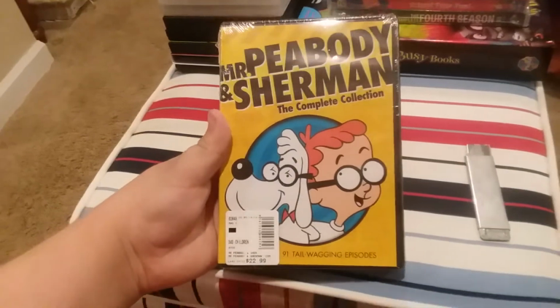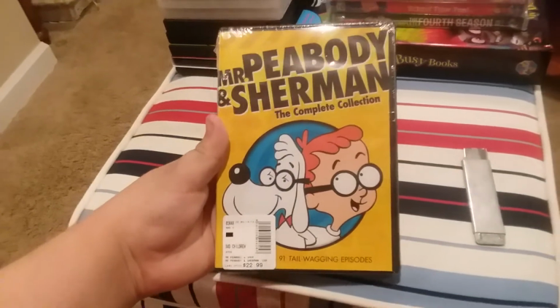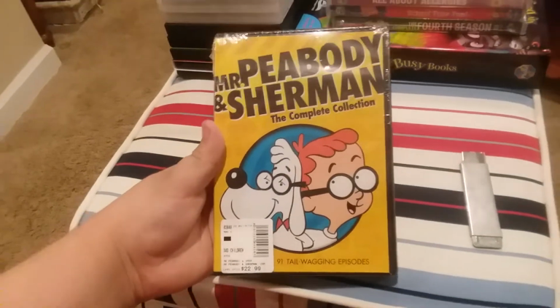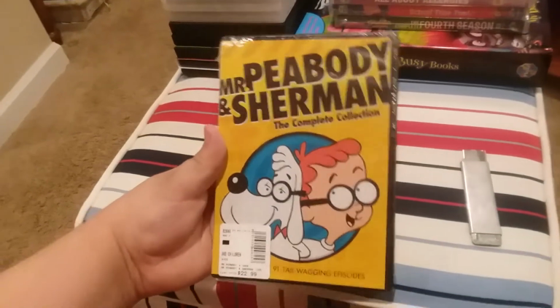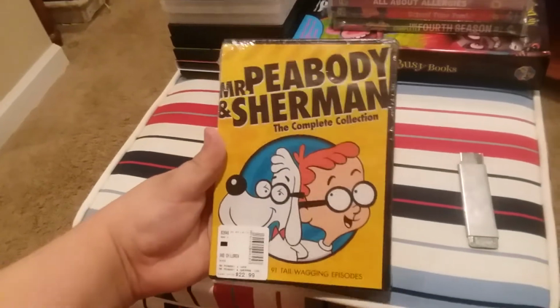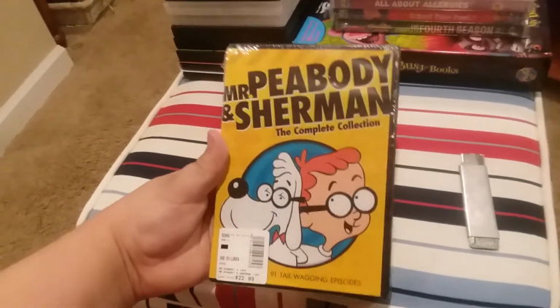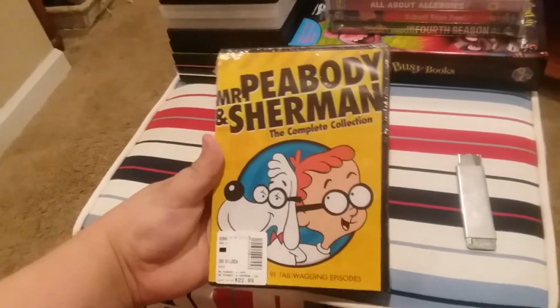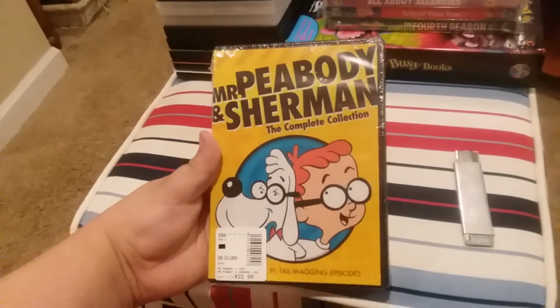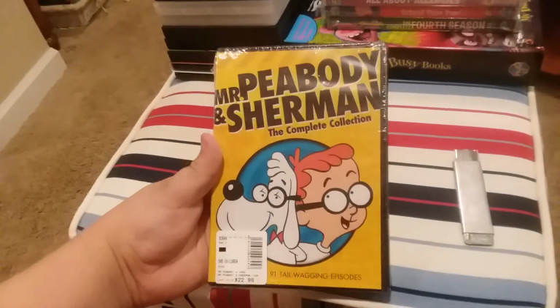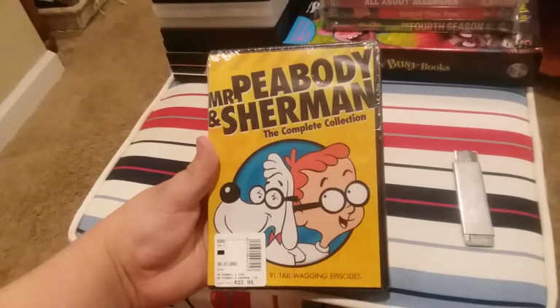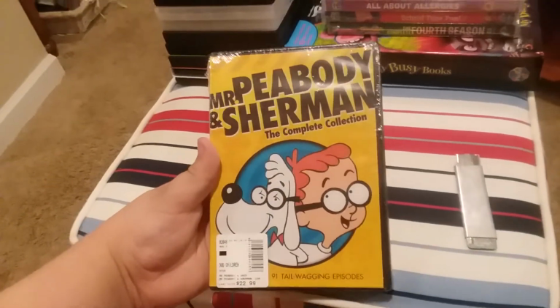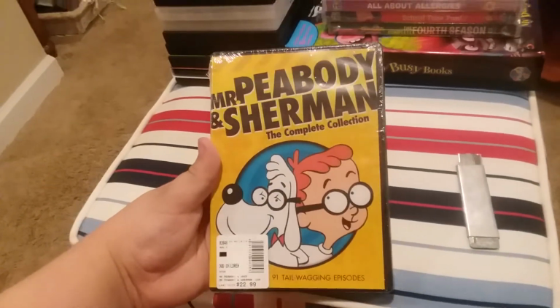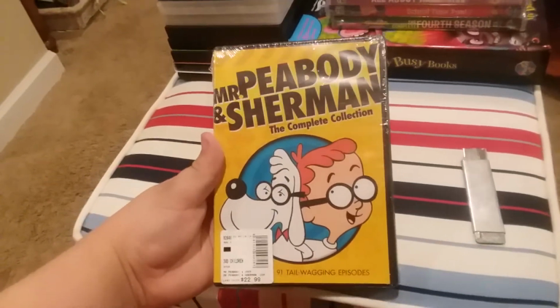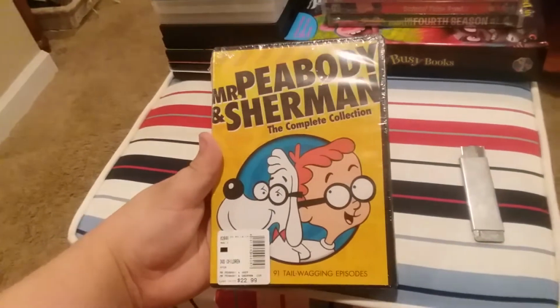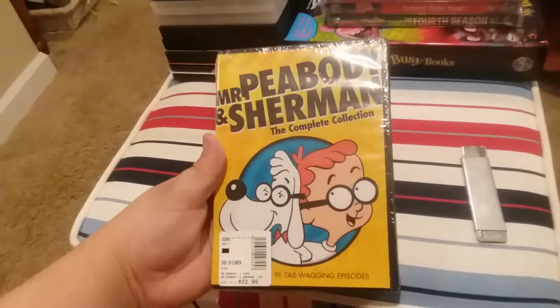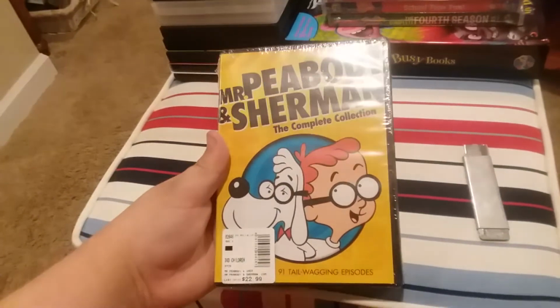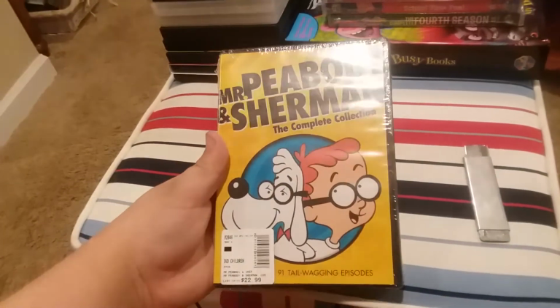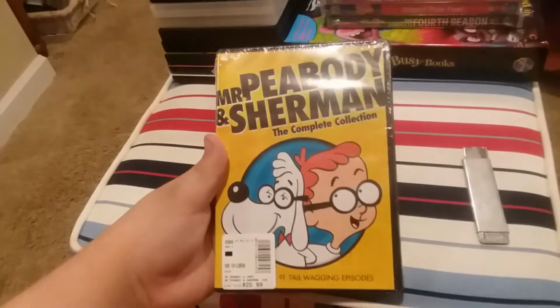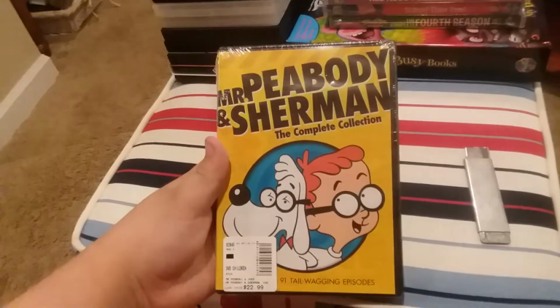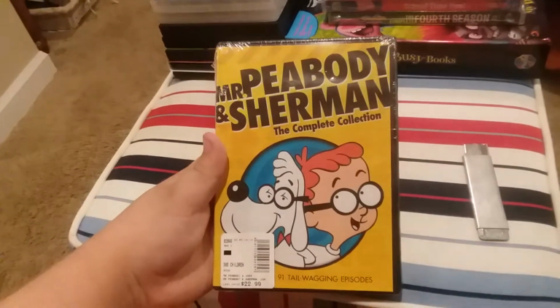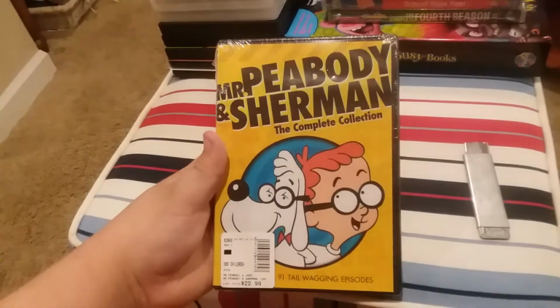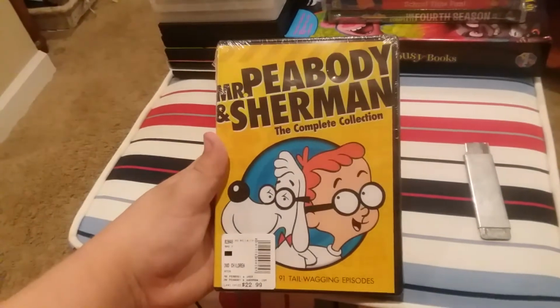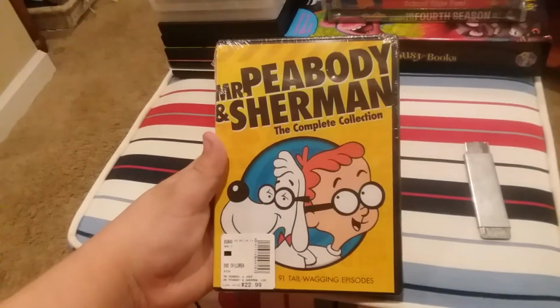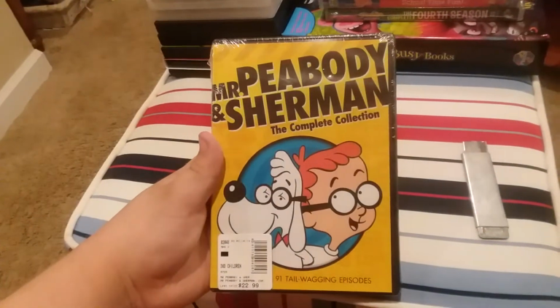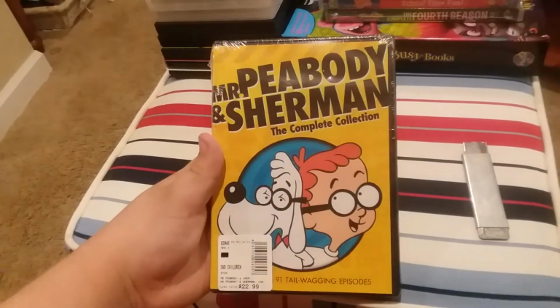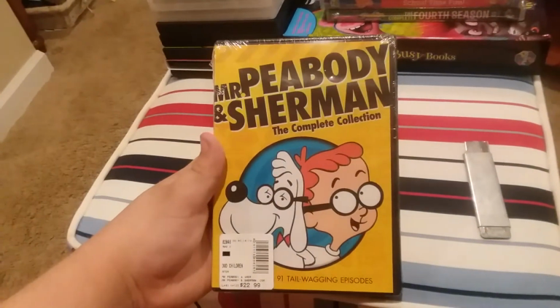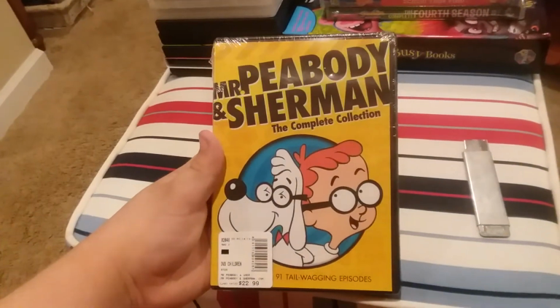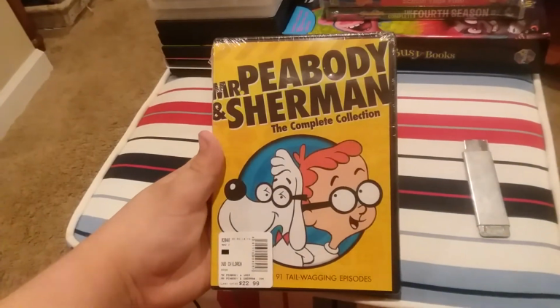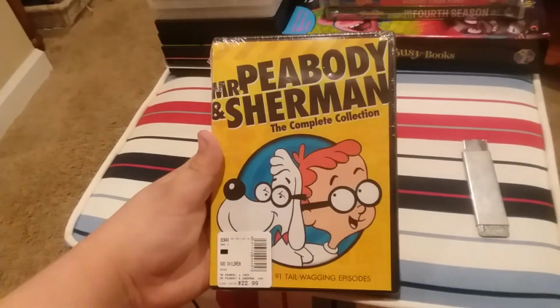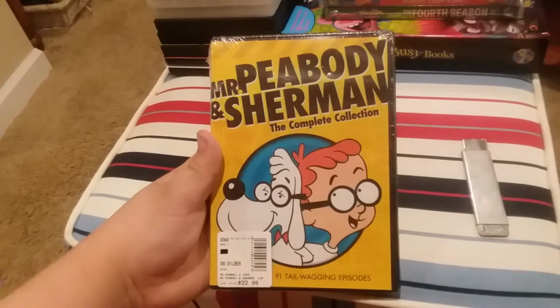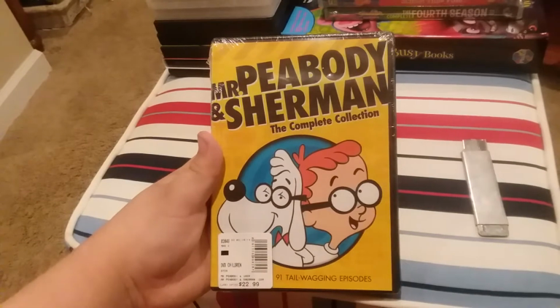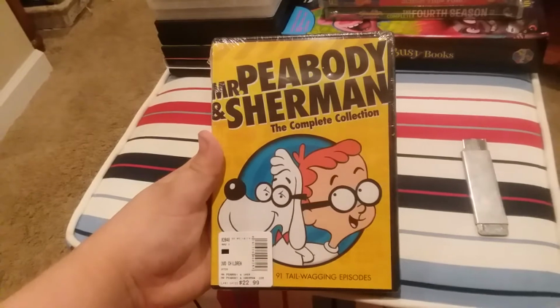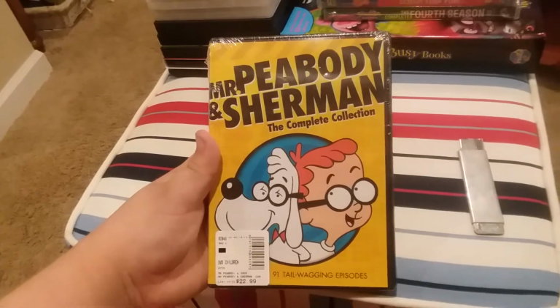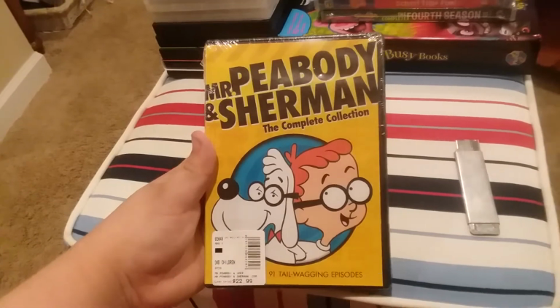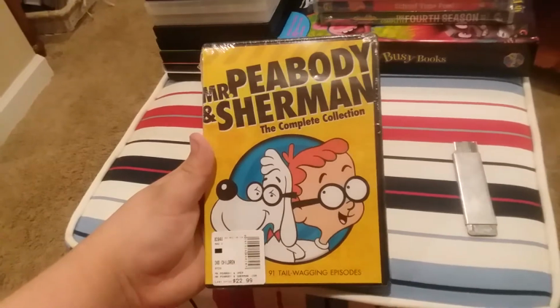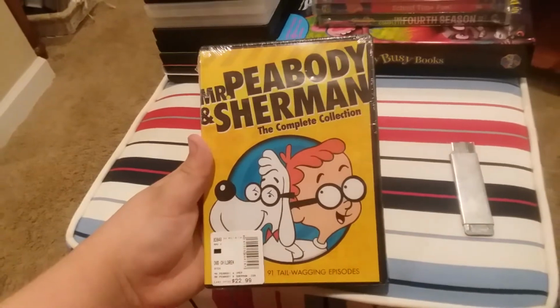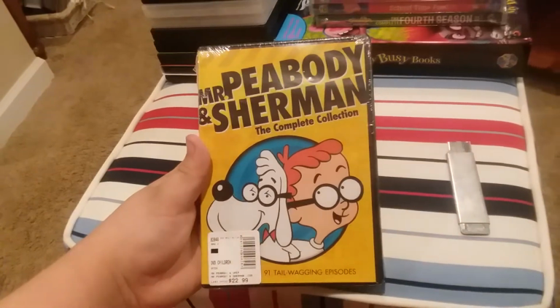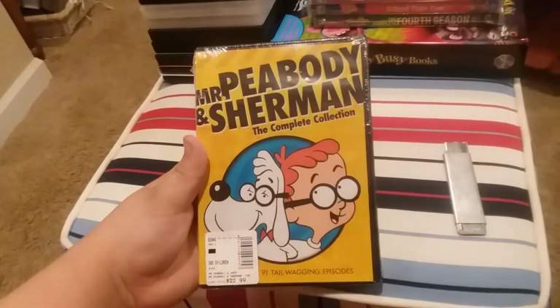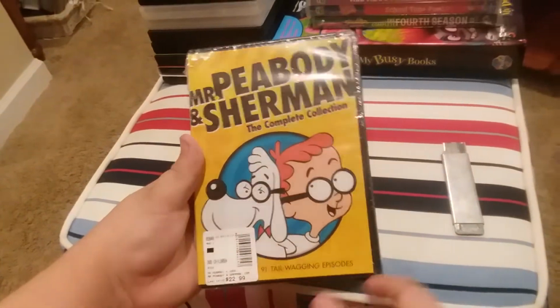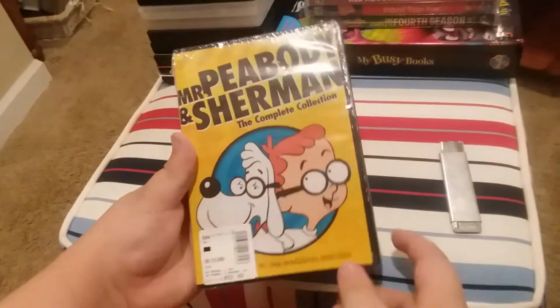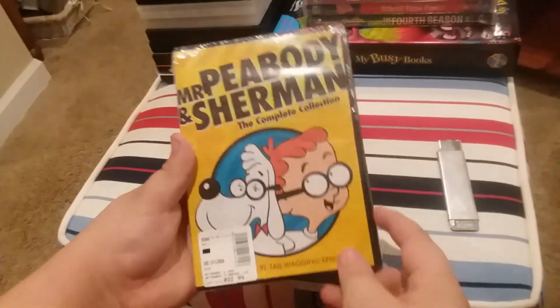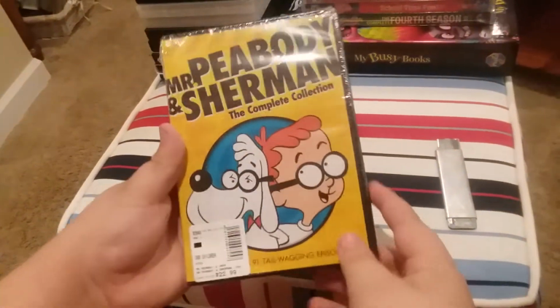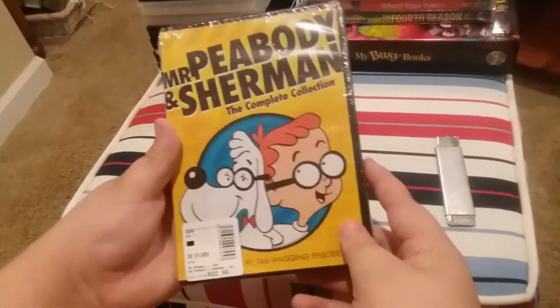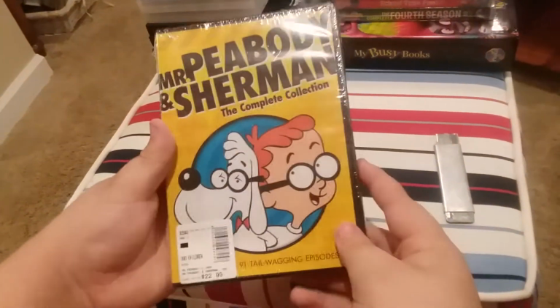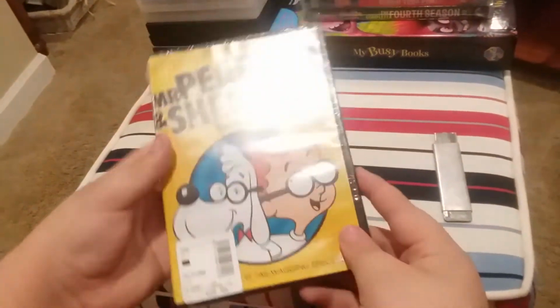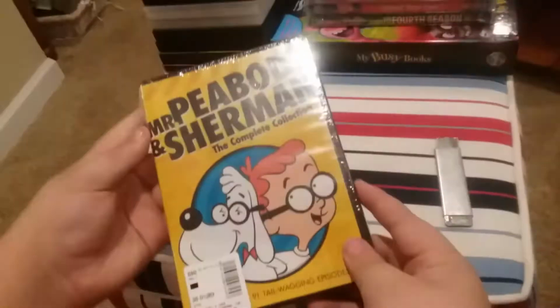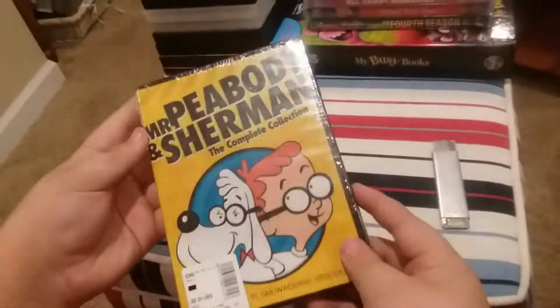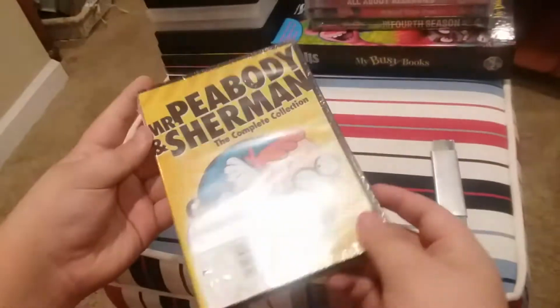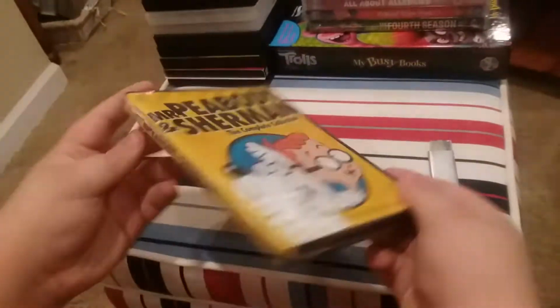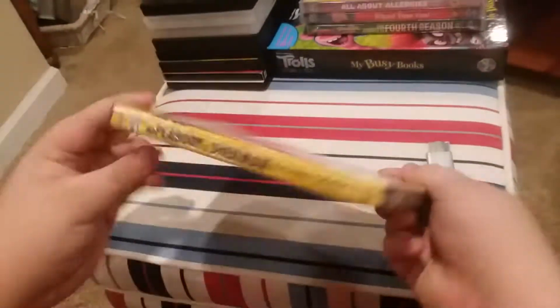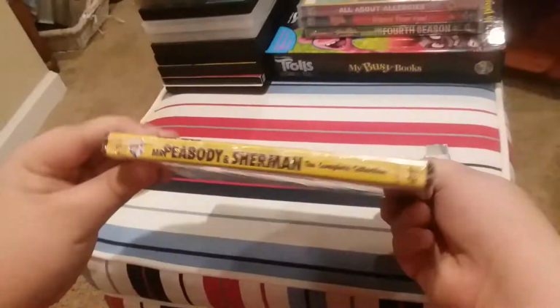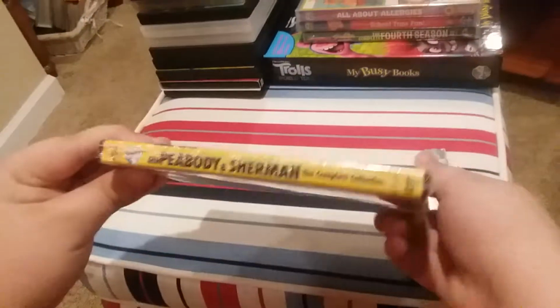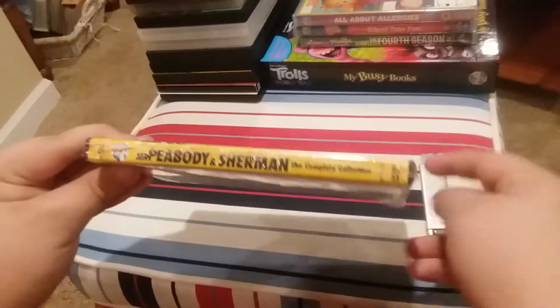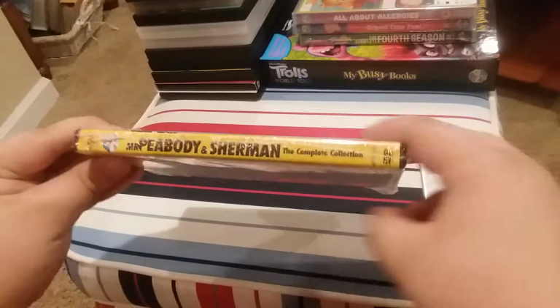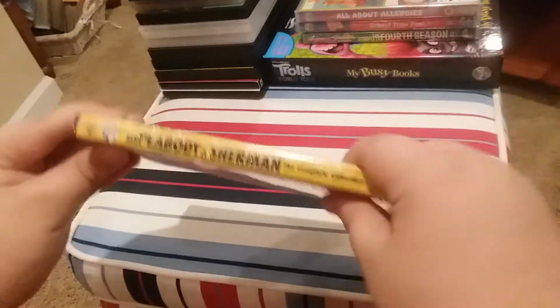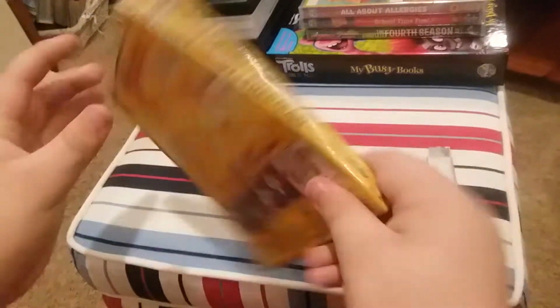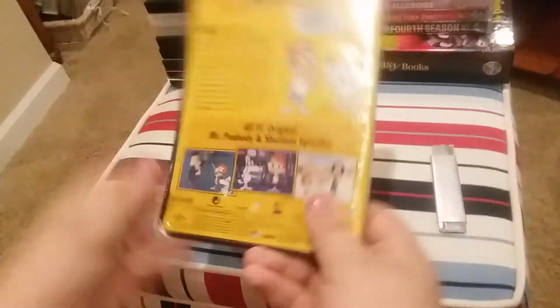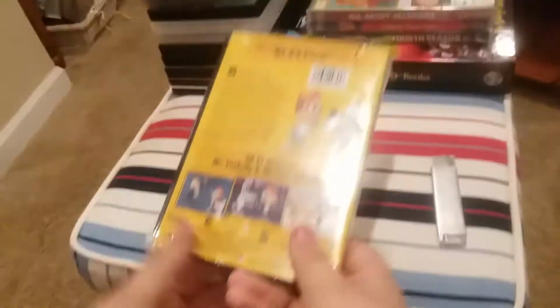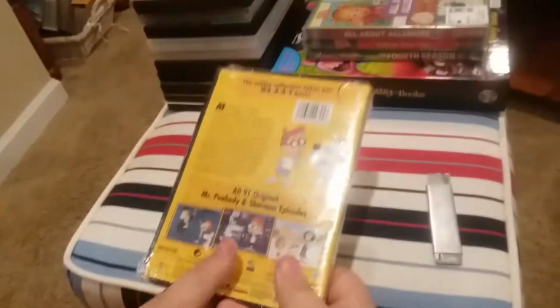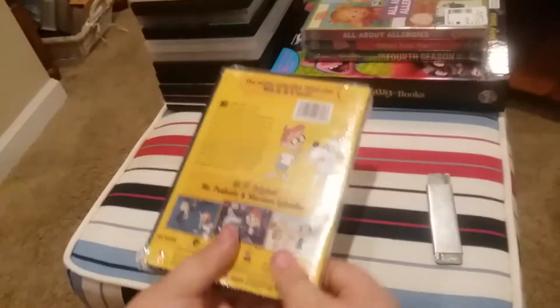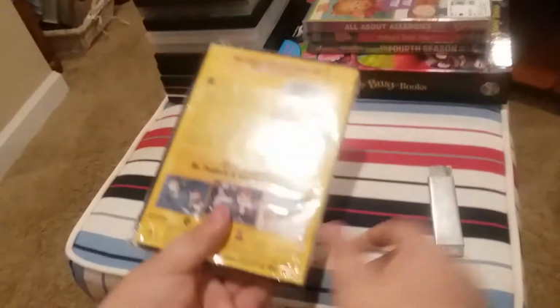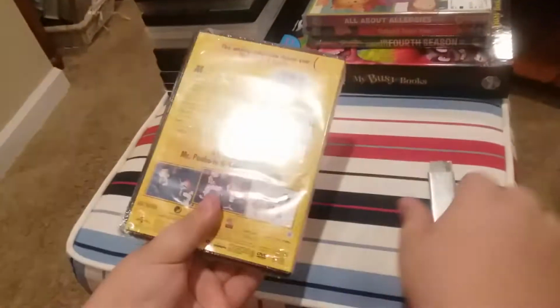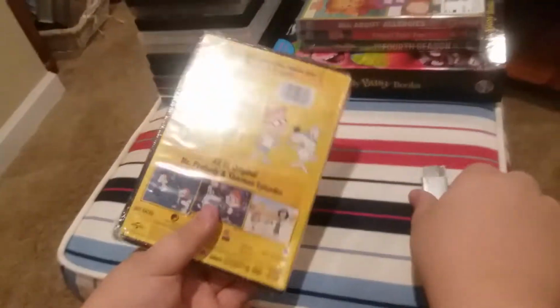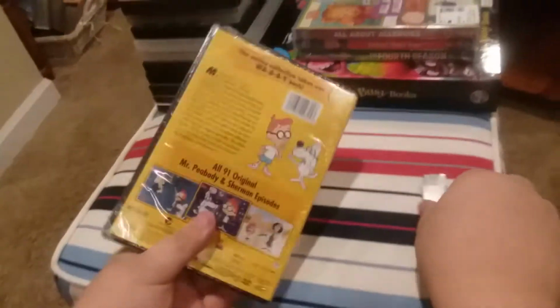Next, we have a DVD — Mr. Peabody and Sherman, the complete collection. Here's the front, side, and back.